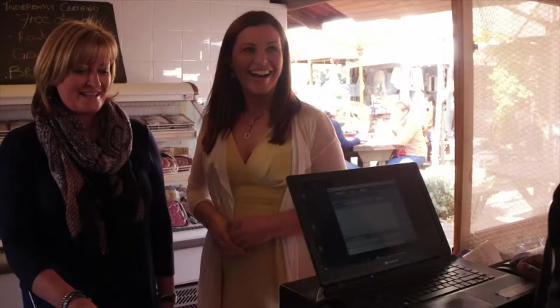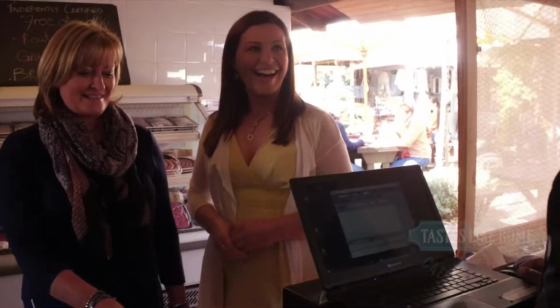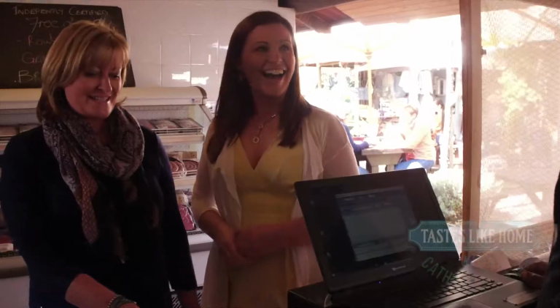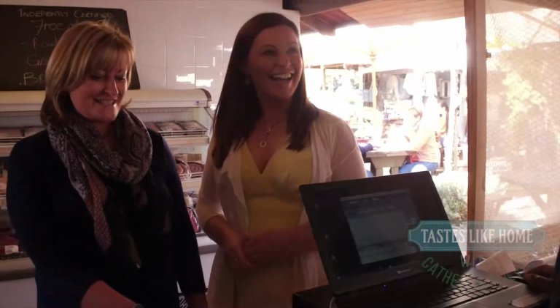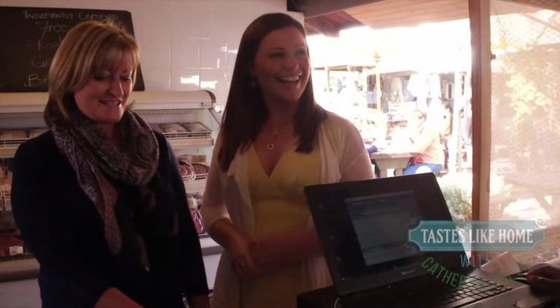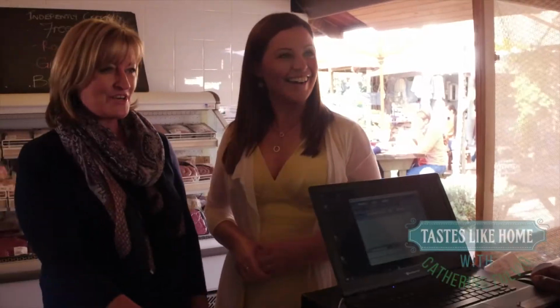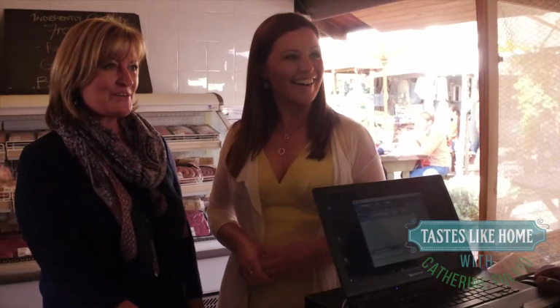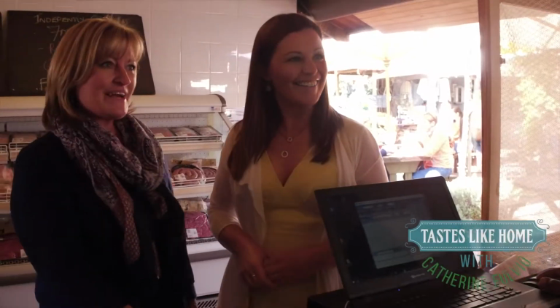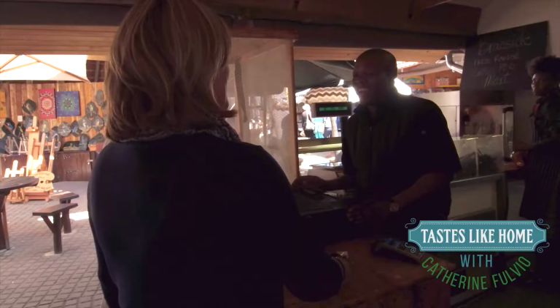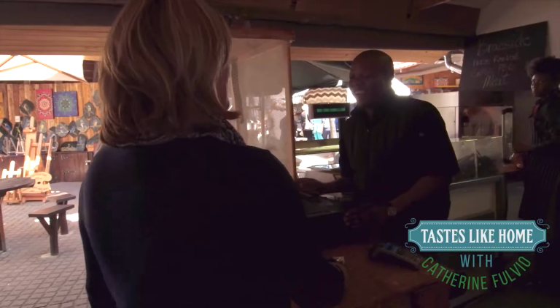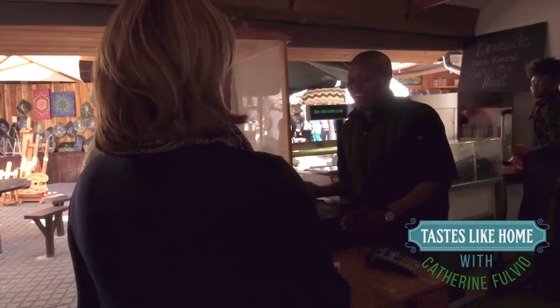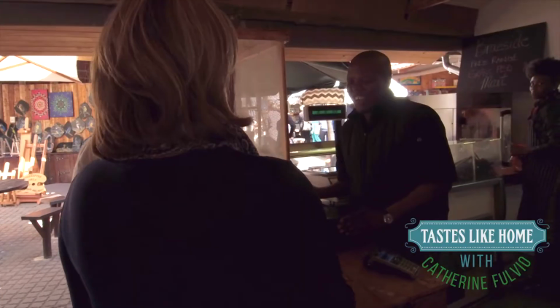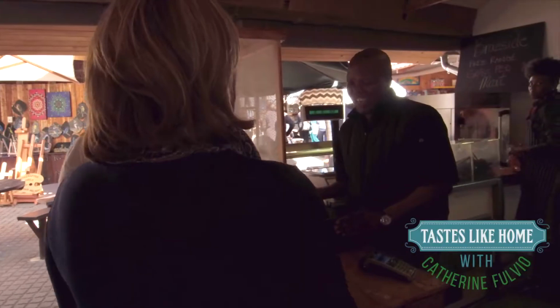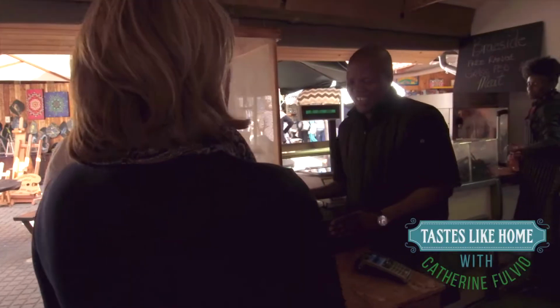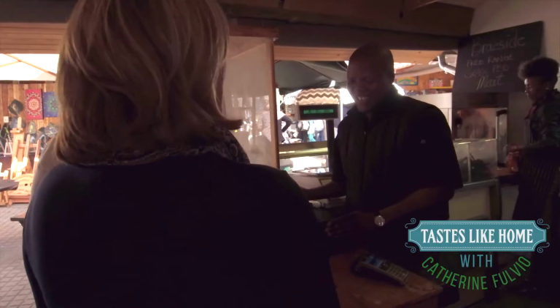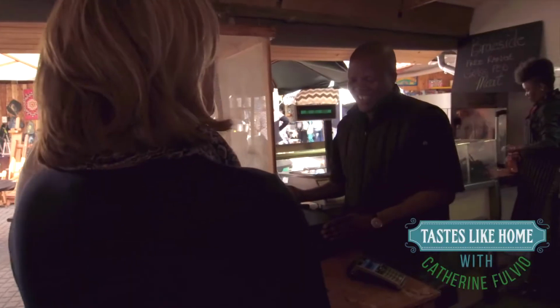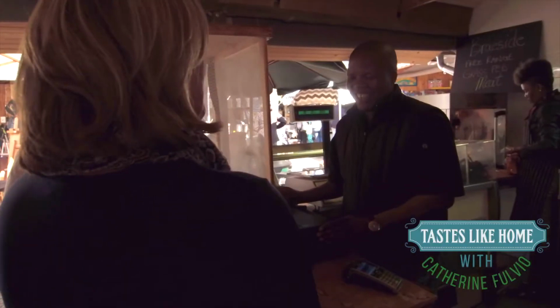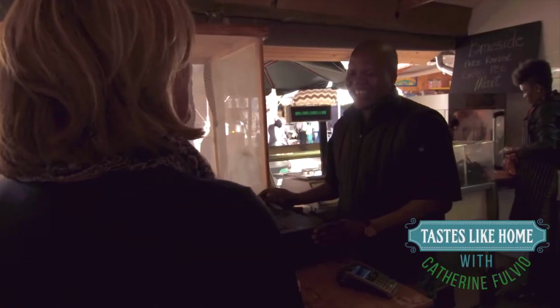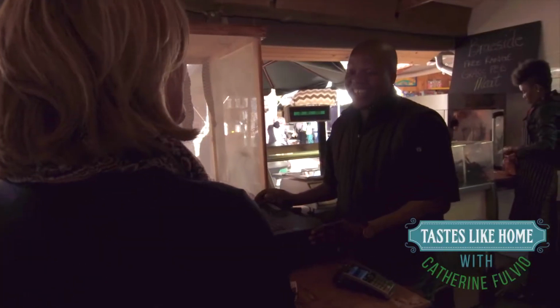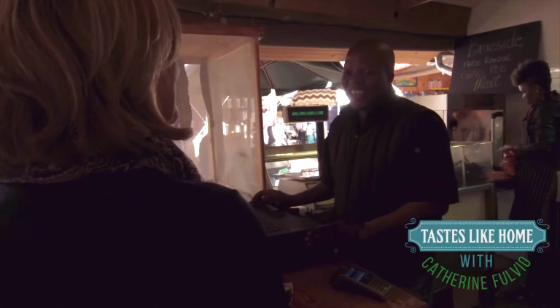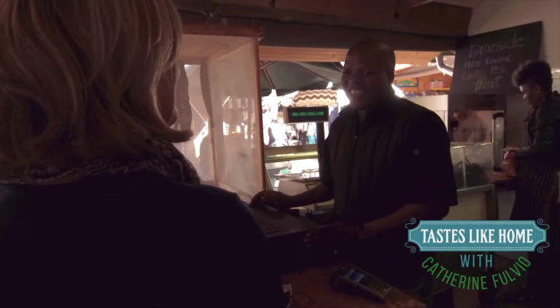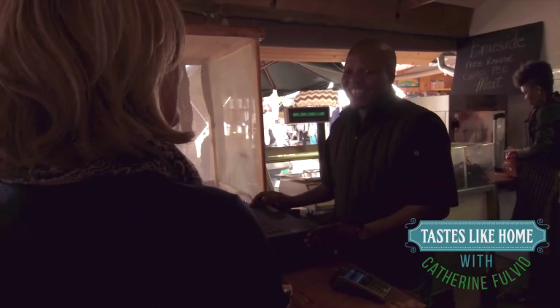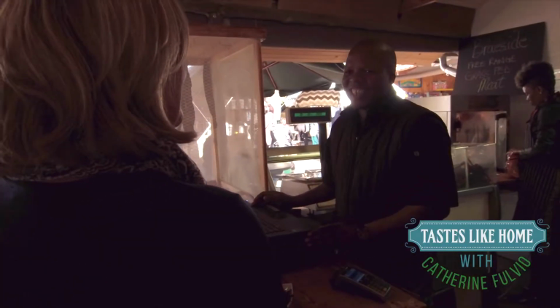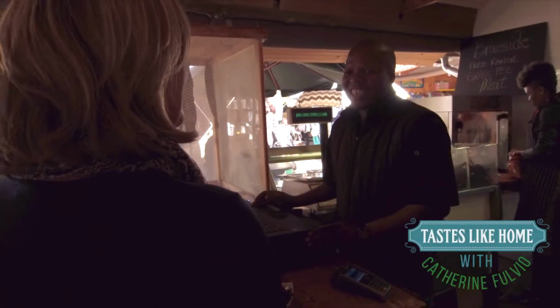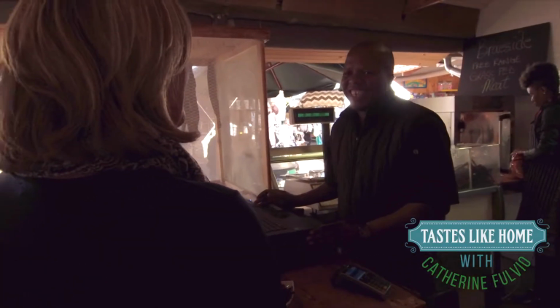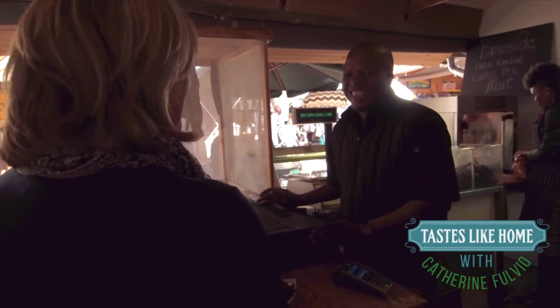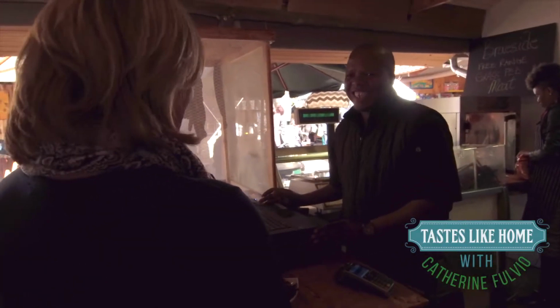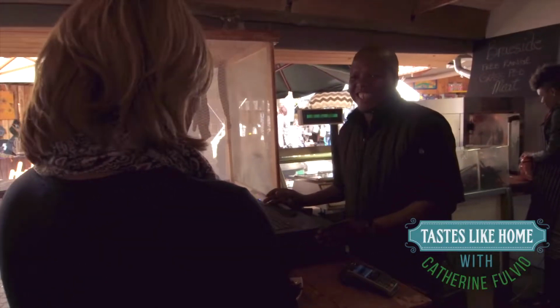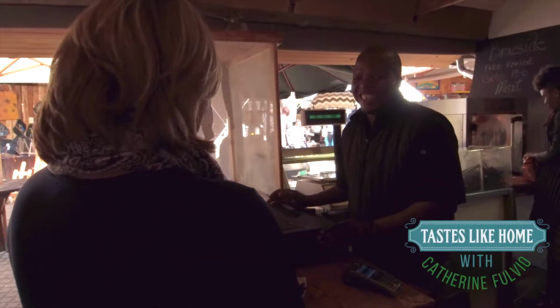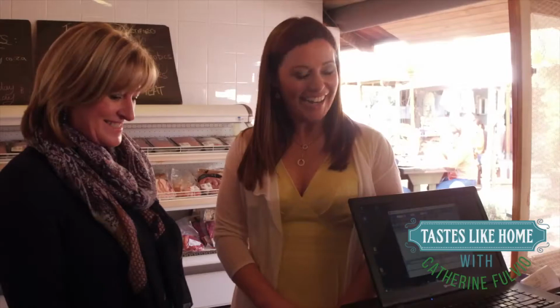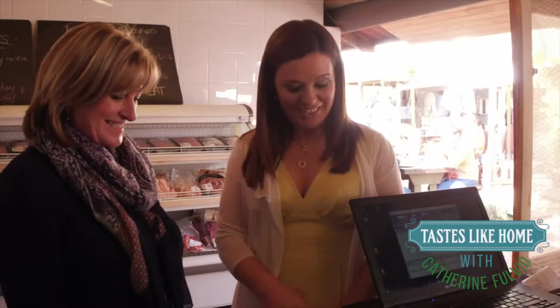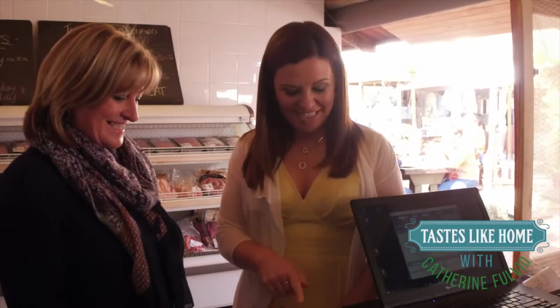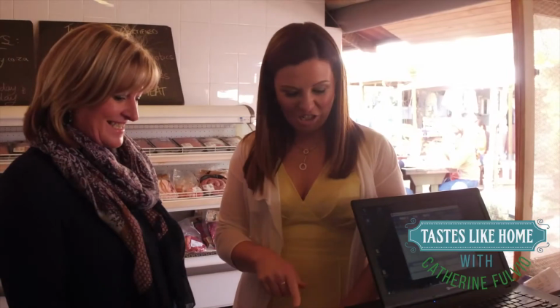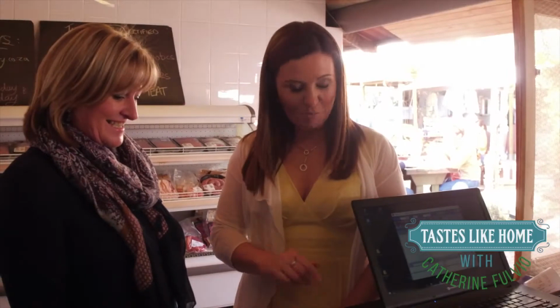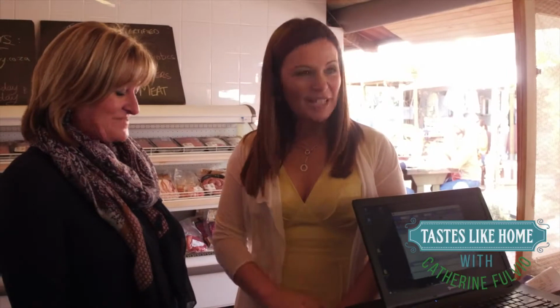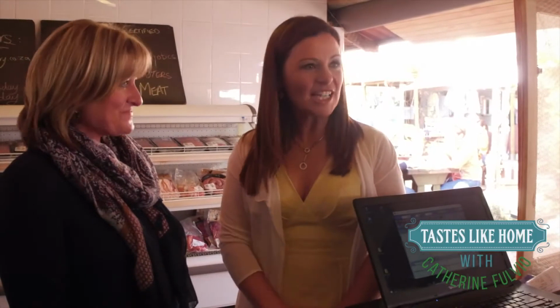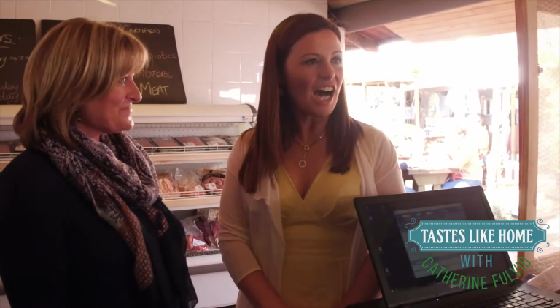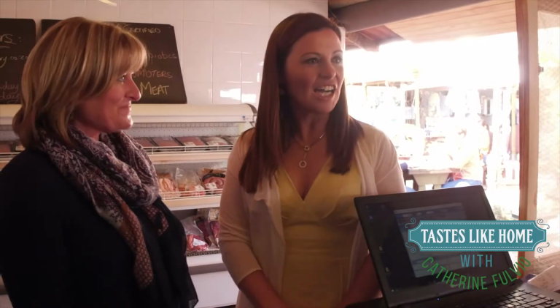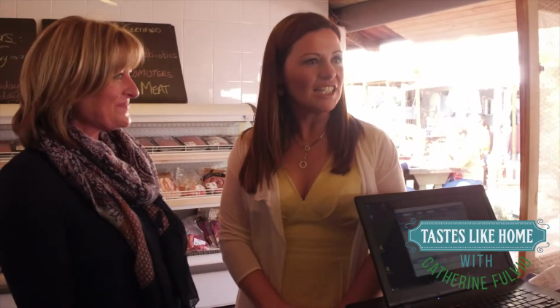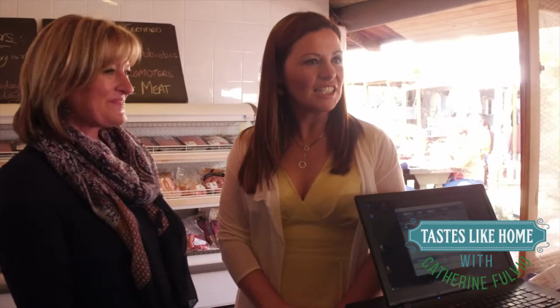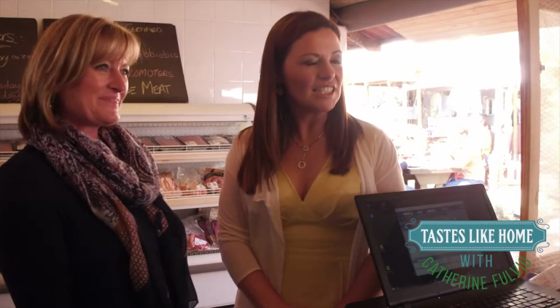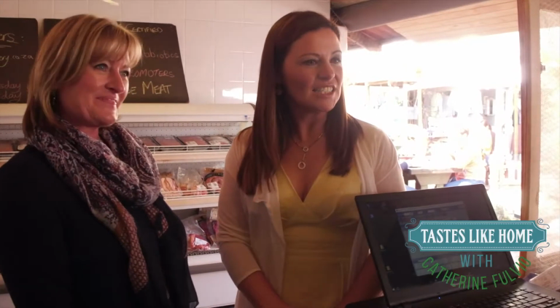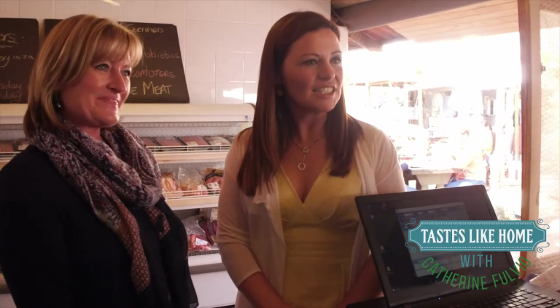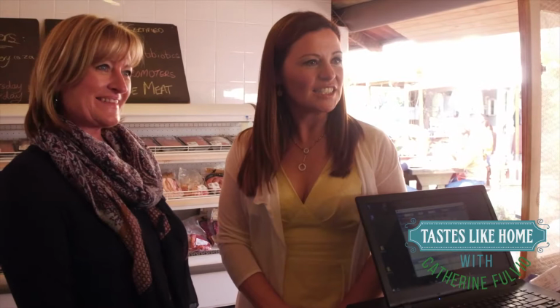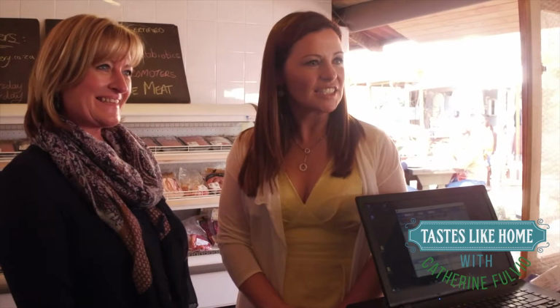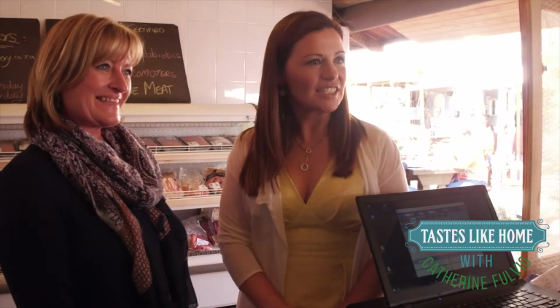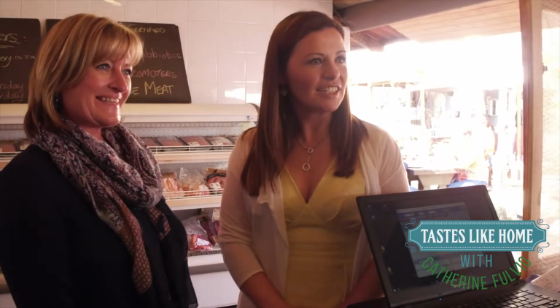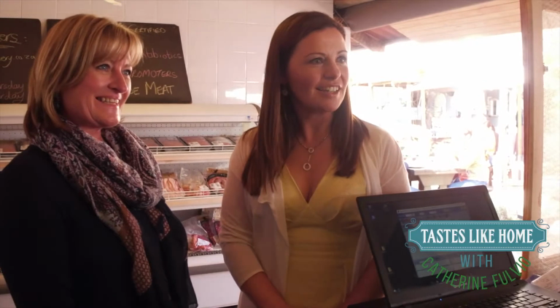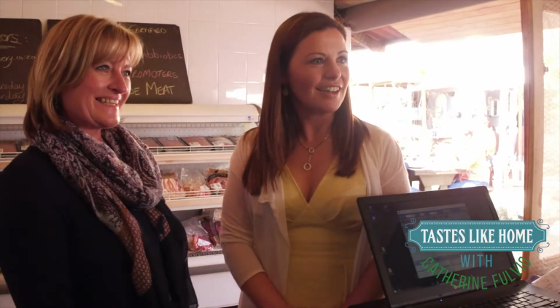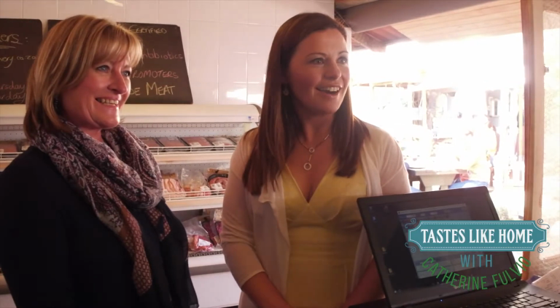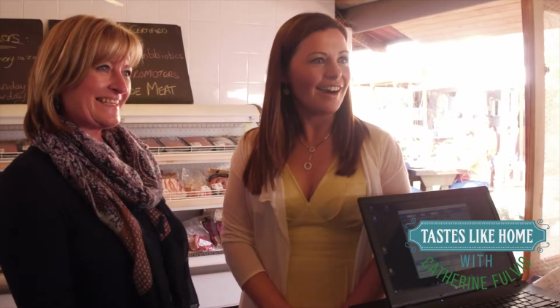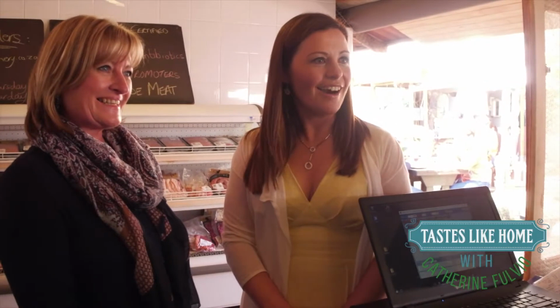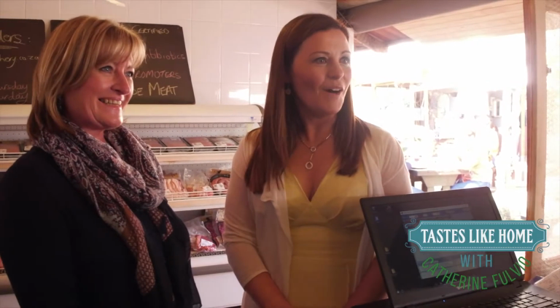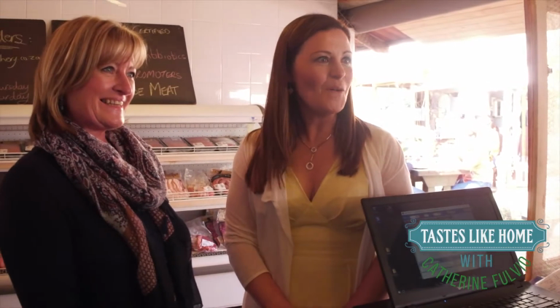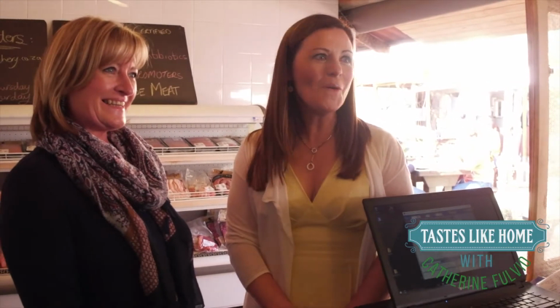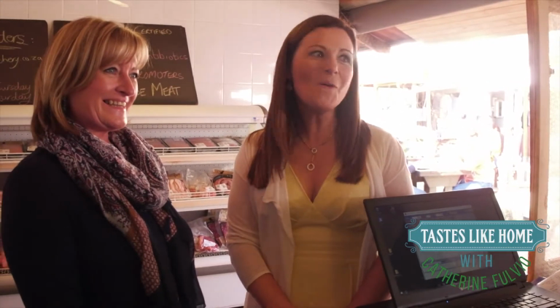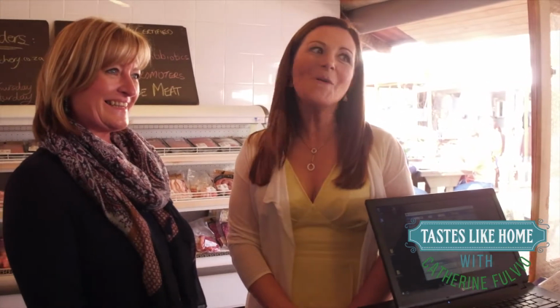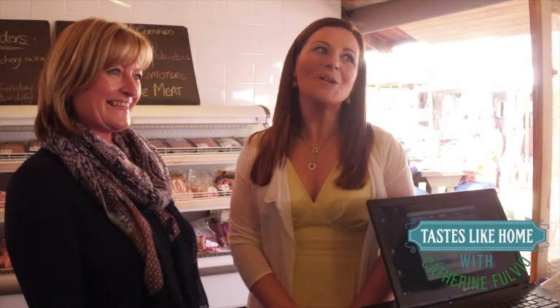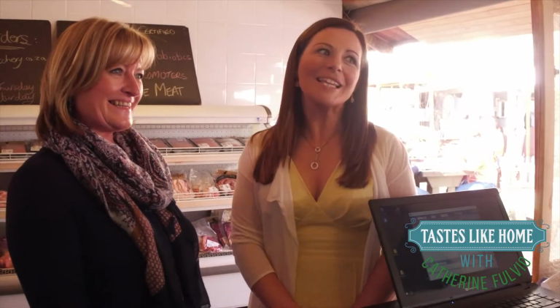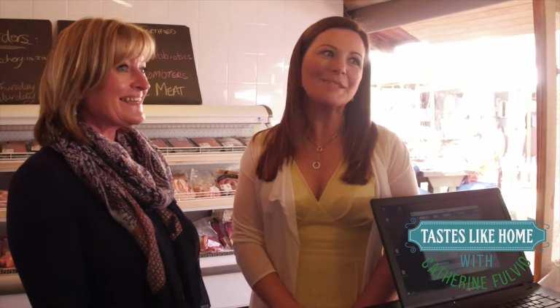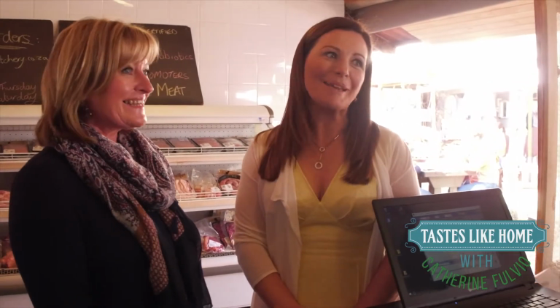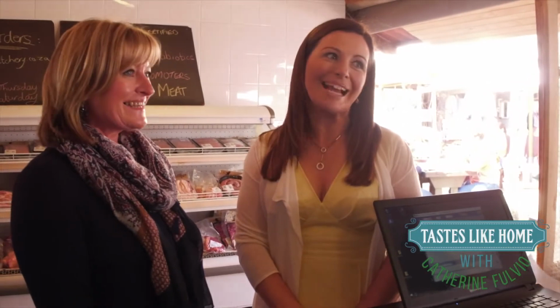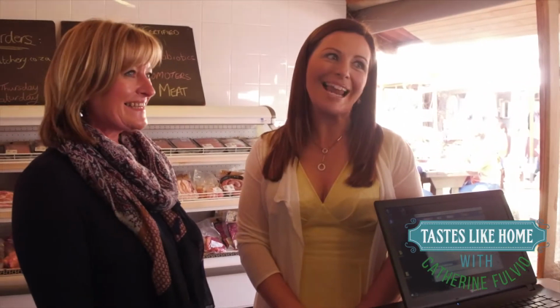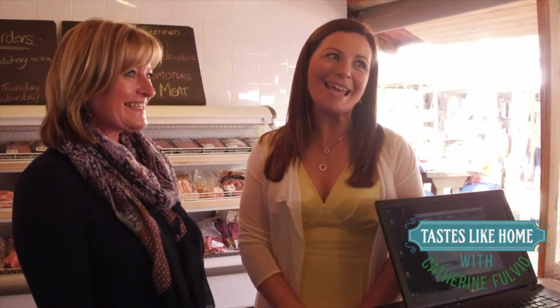Hello, how are you? Good, good. And this is your biltong? The best biltong in town. Oh, that's a big claim.